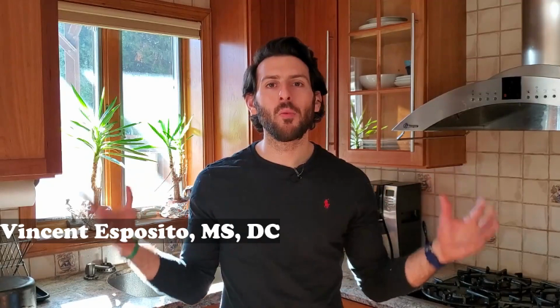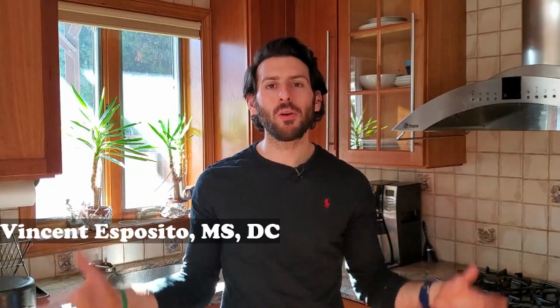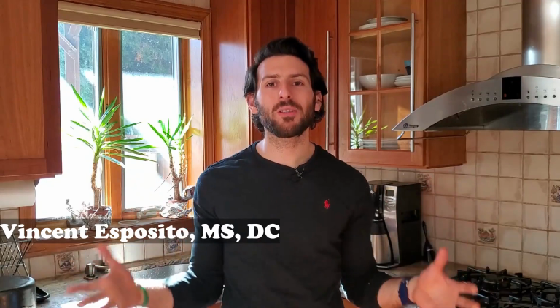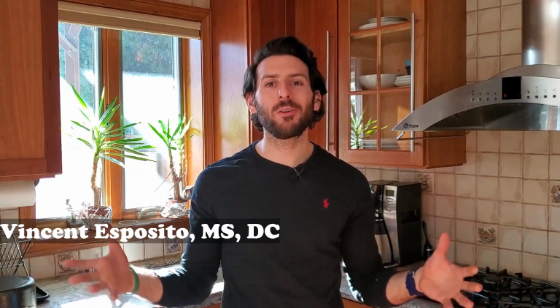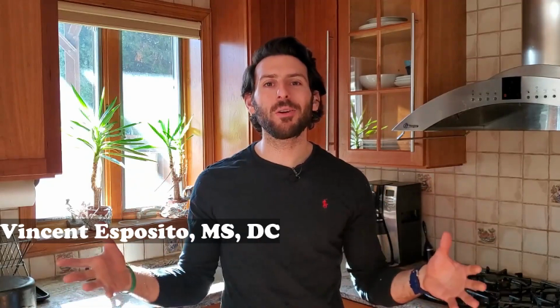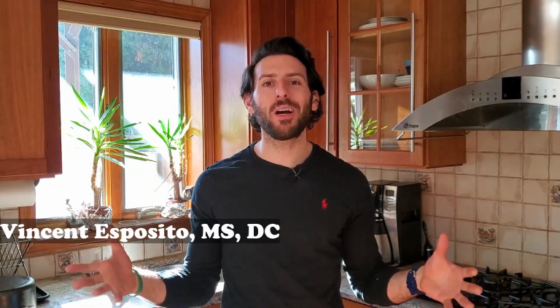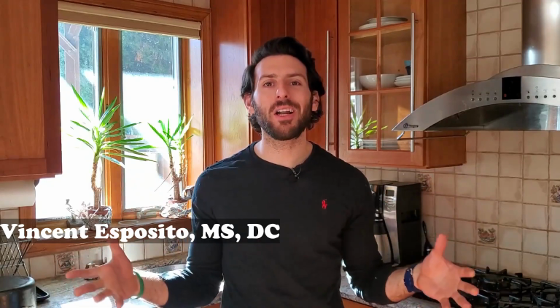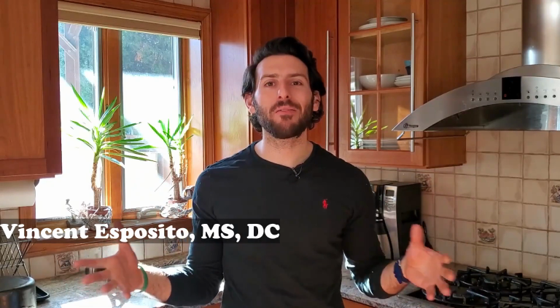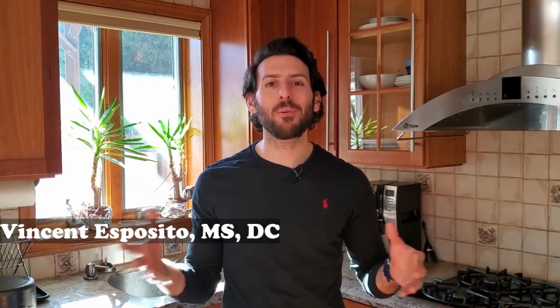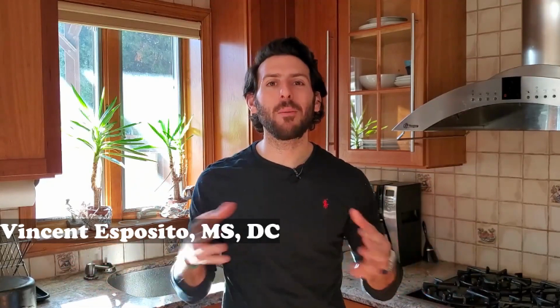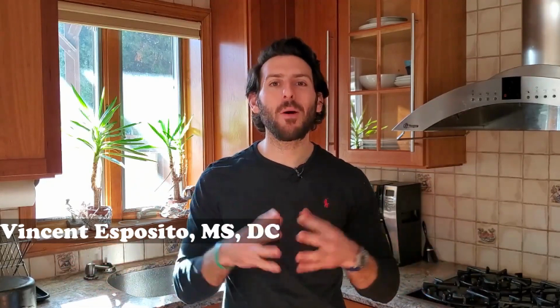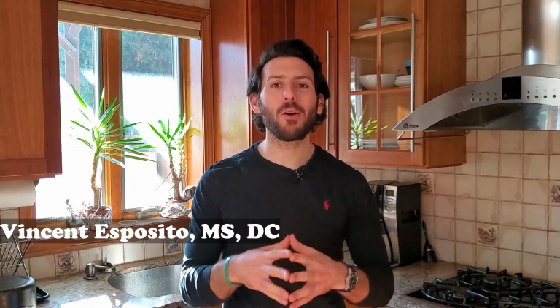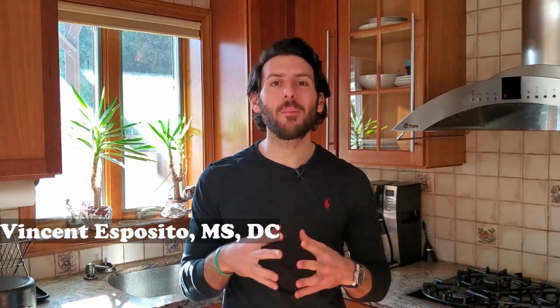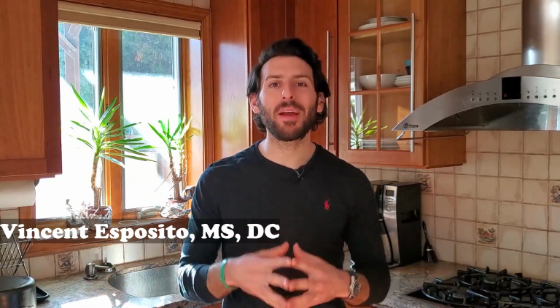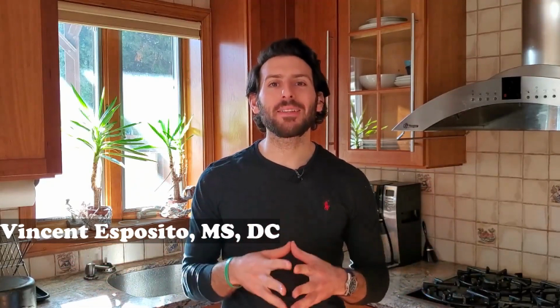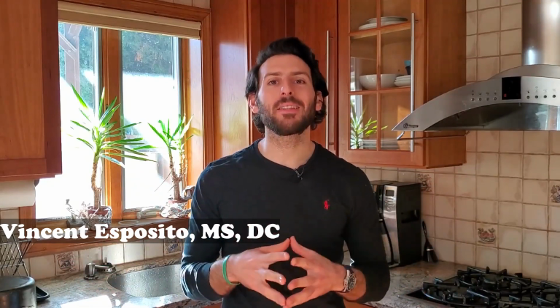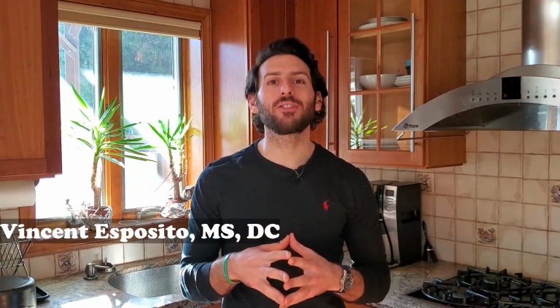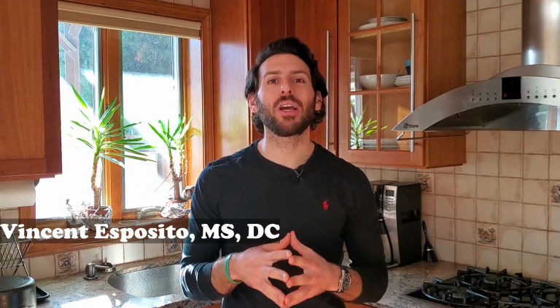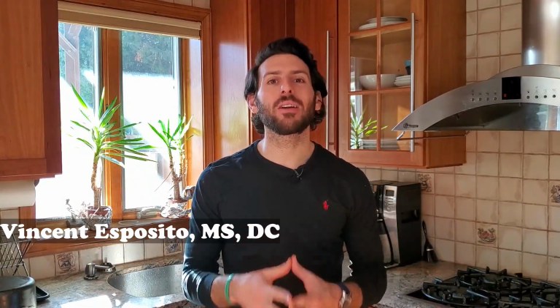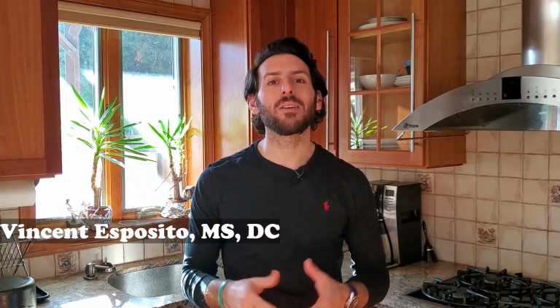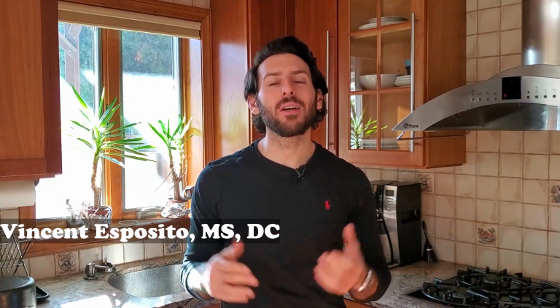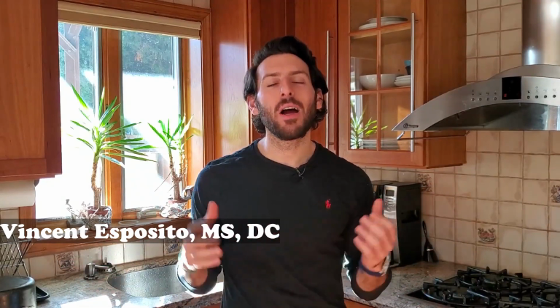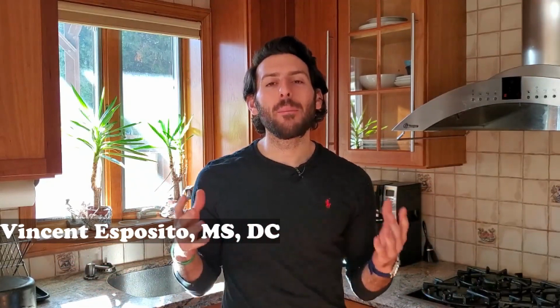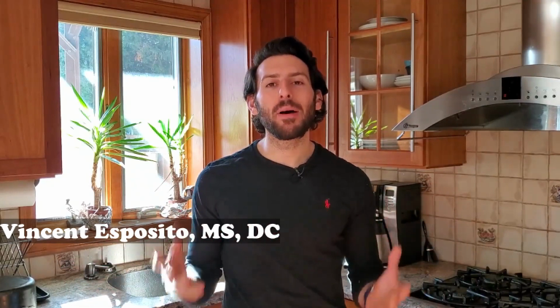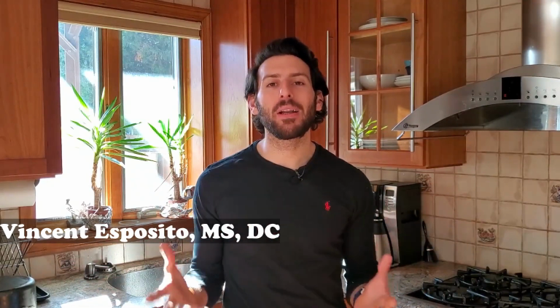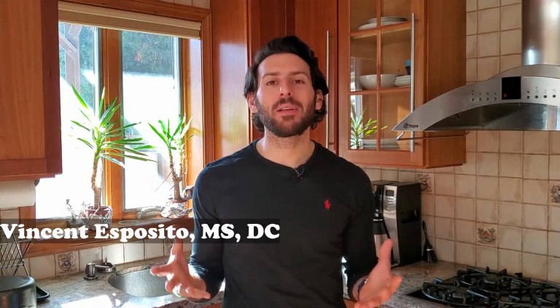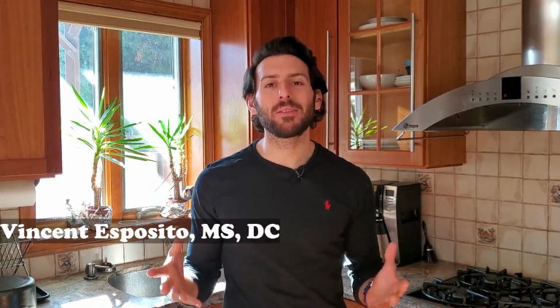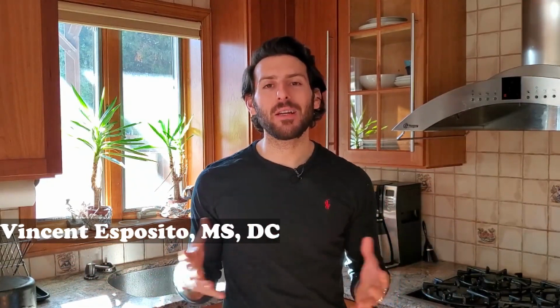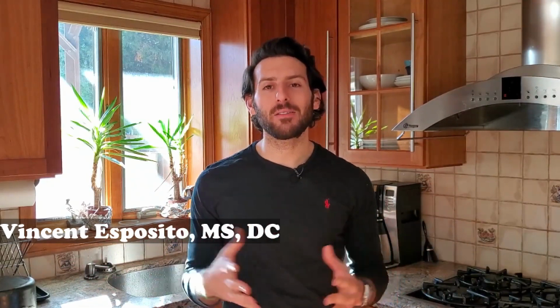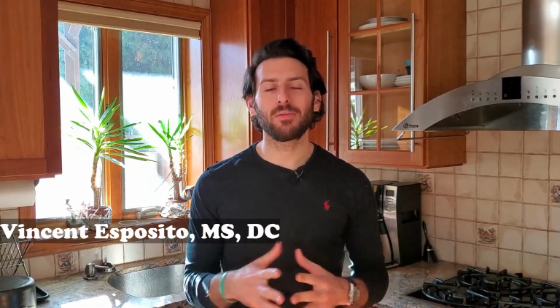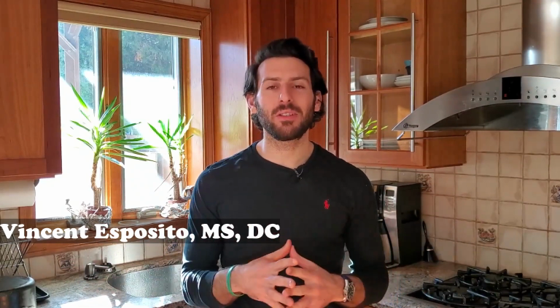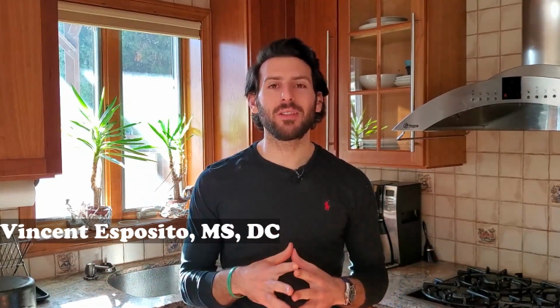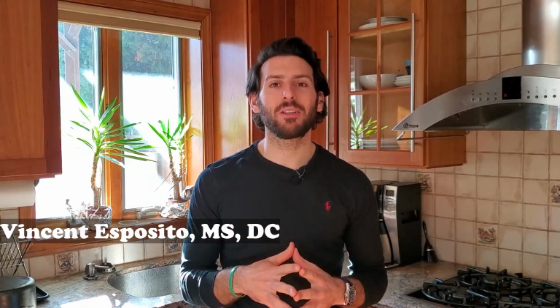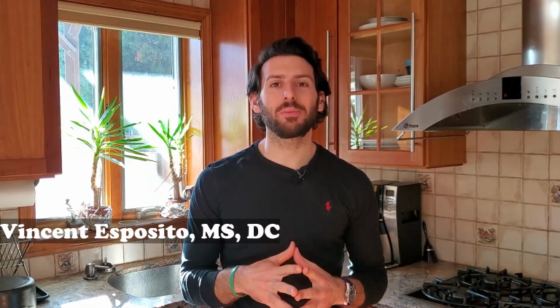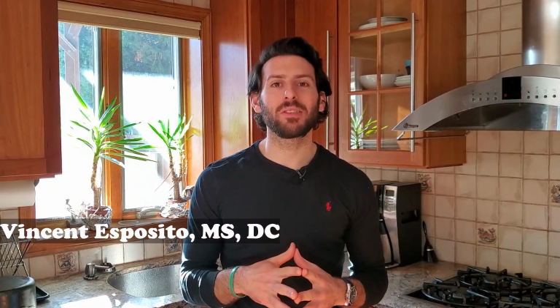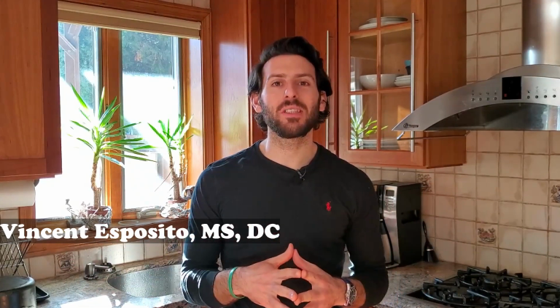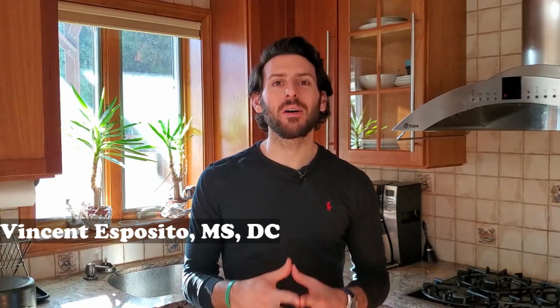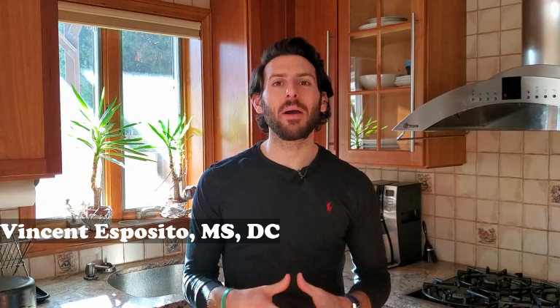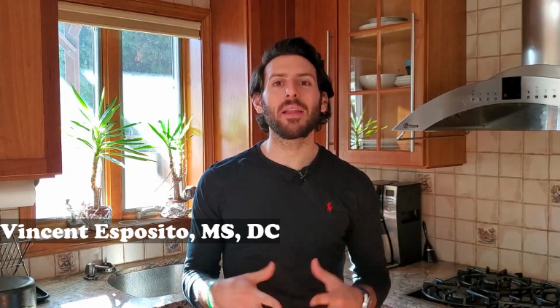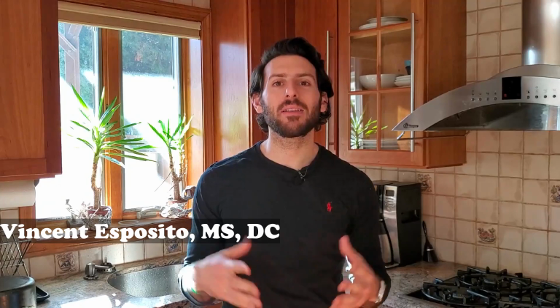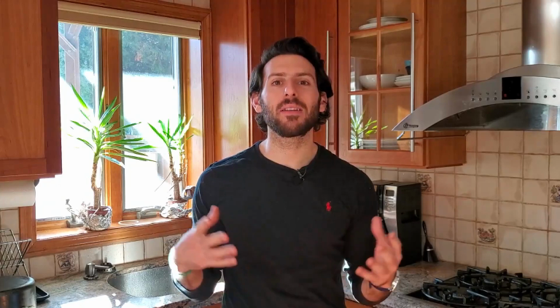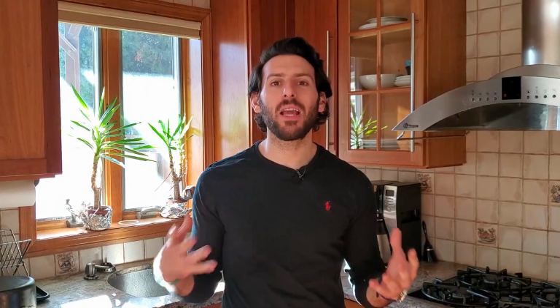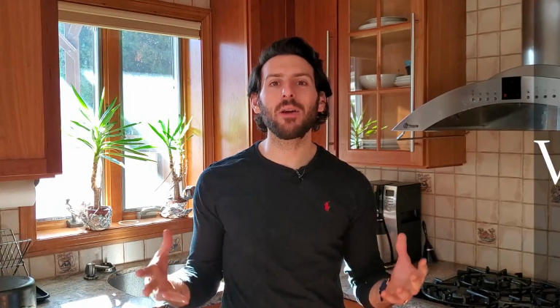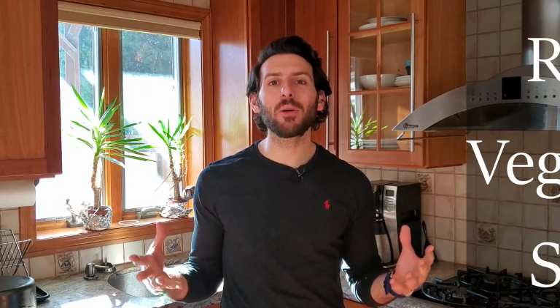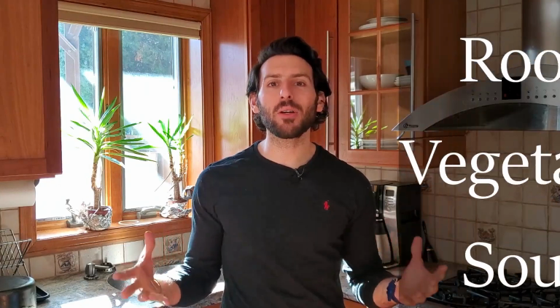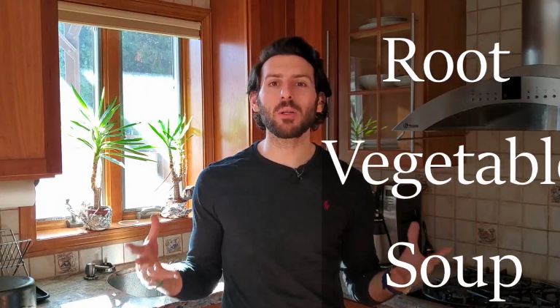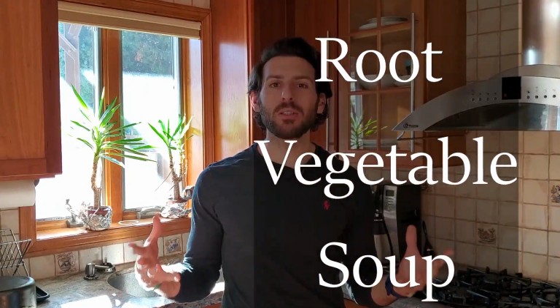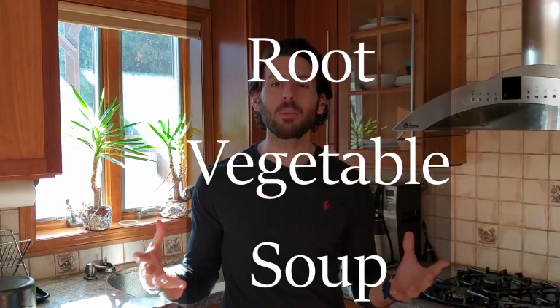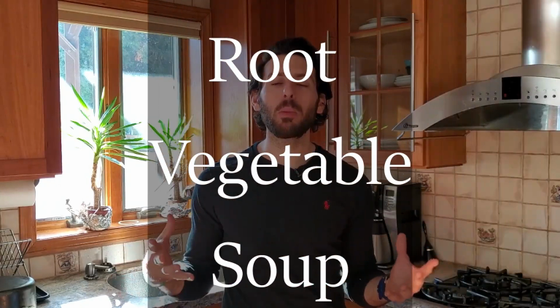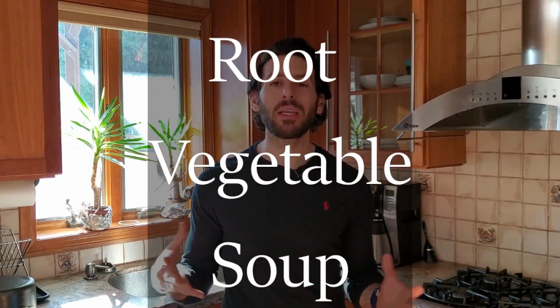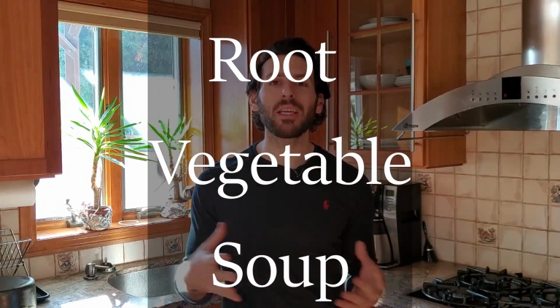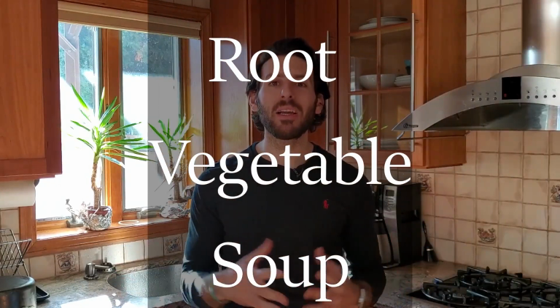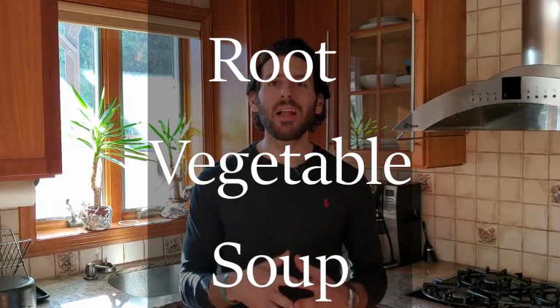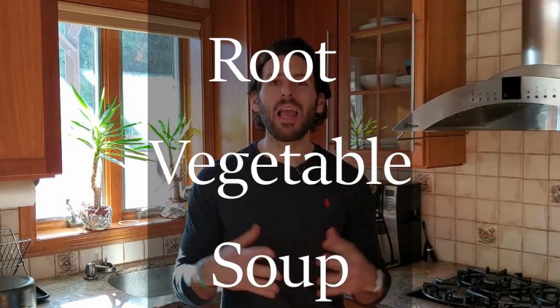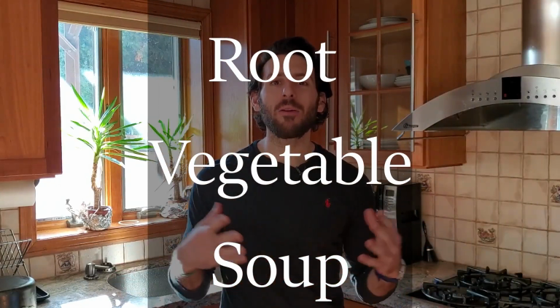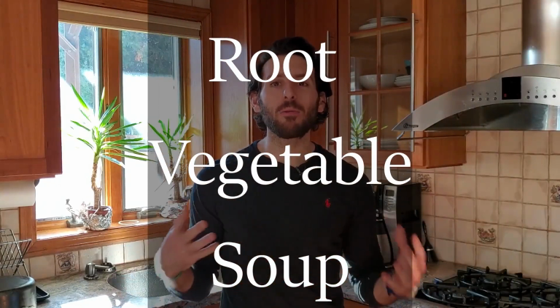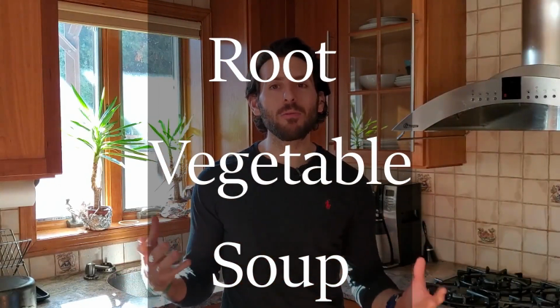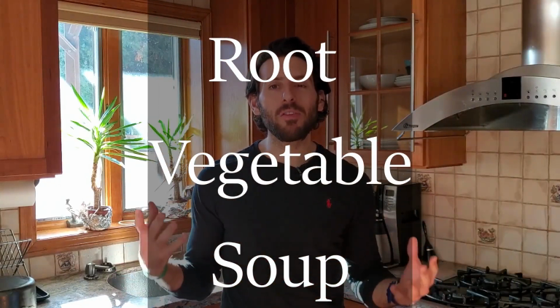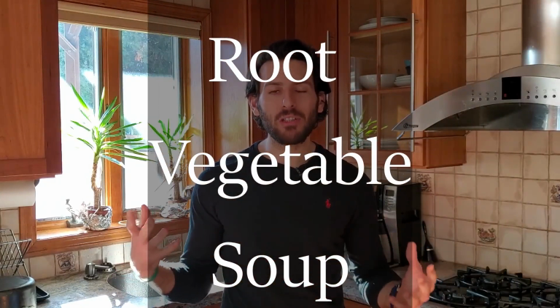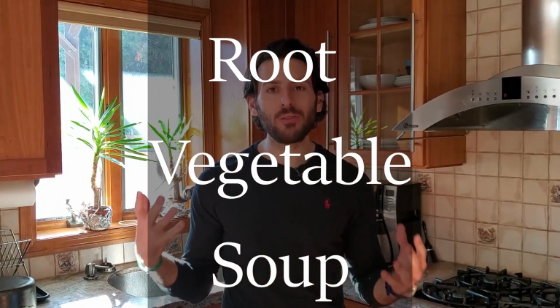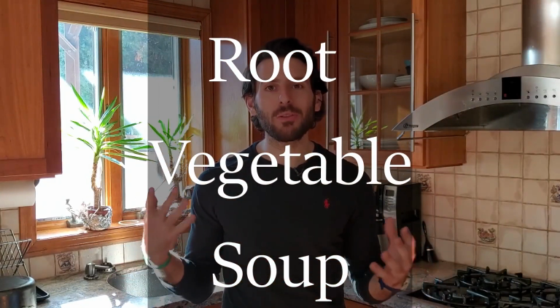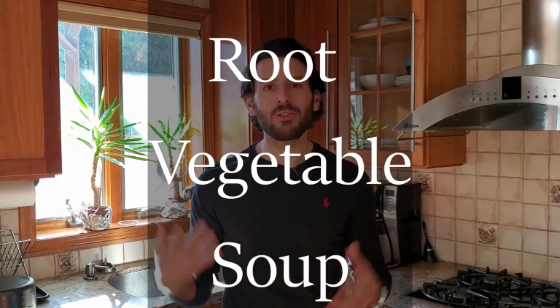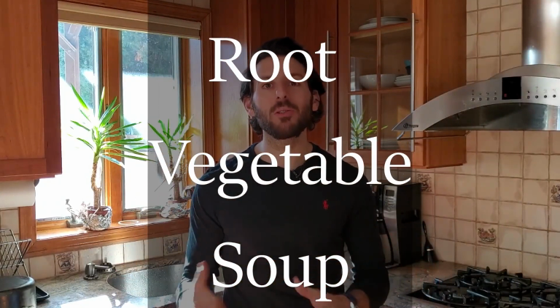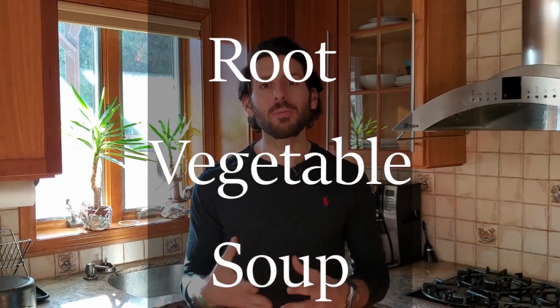What's going on everyone? Welcome back to the channel. My name is Dr. Vincent Esposito and today we are going to be making a root vegetable soup.